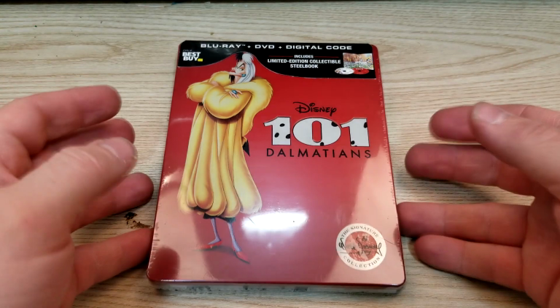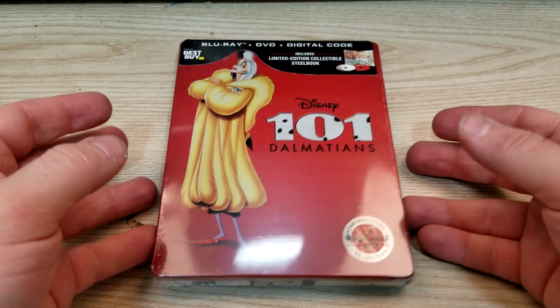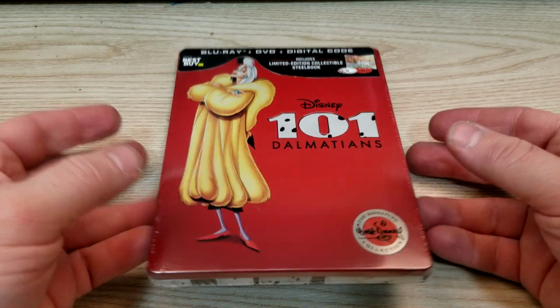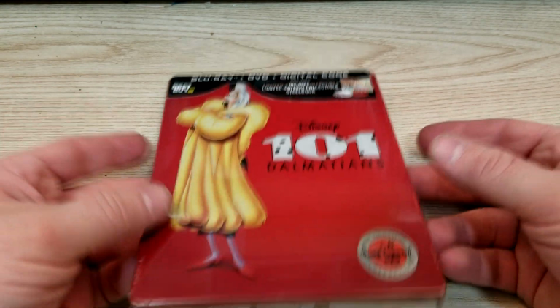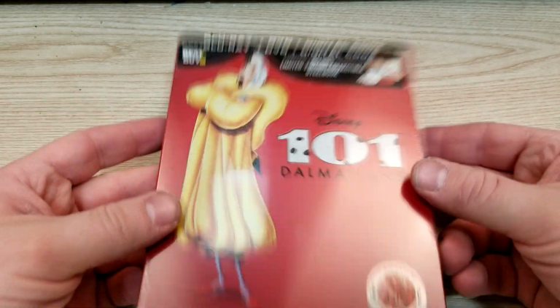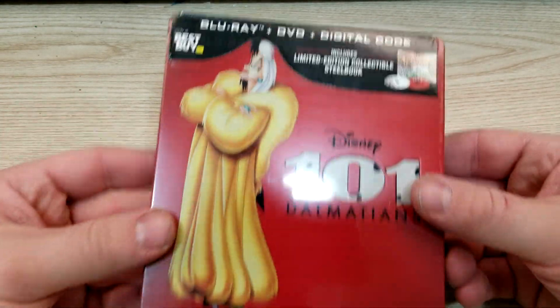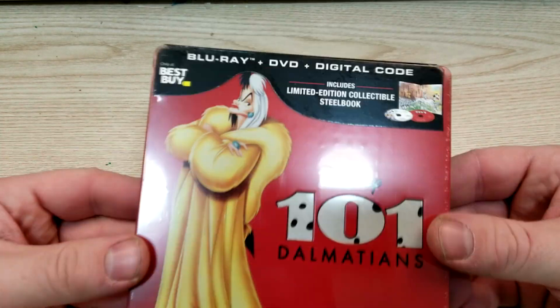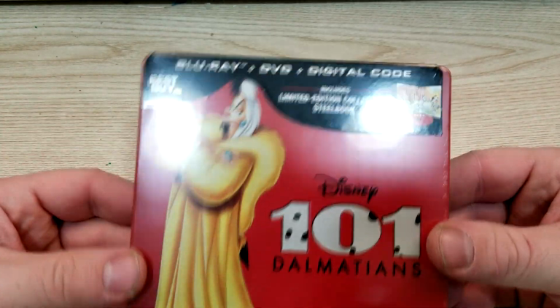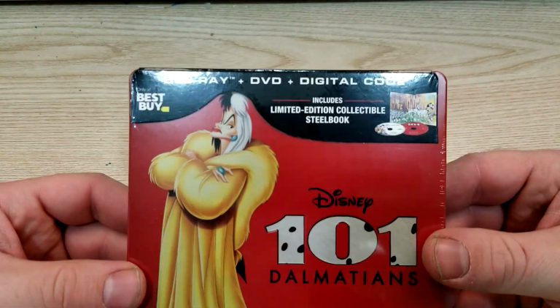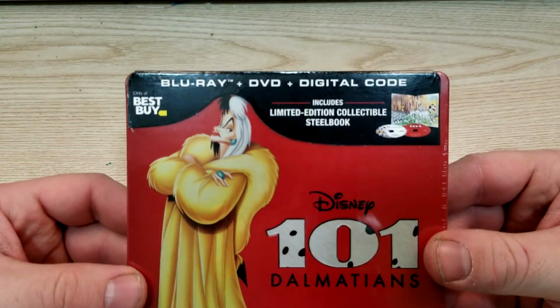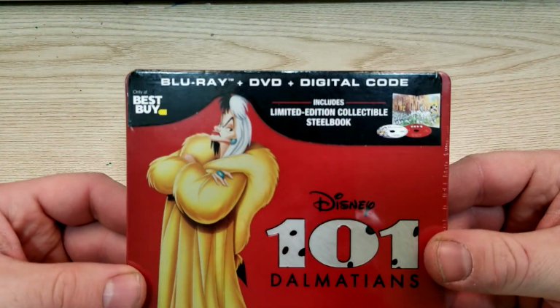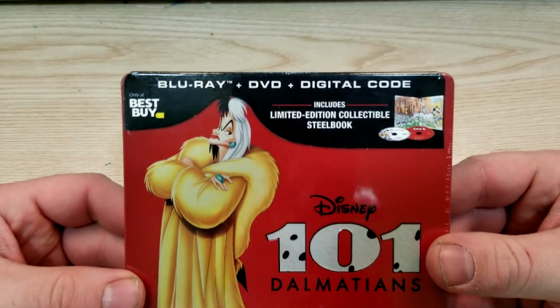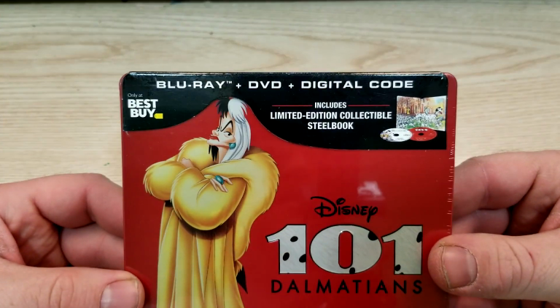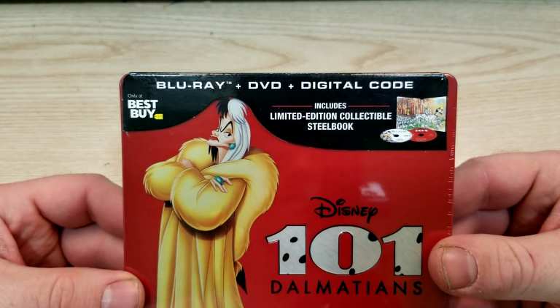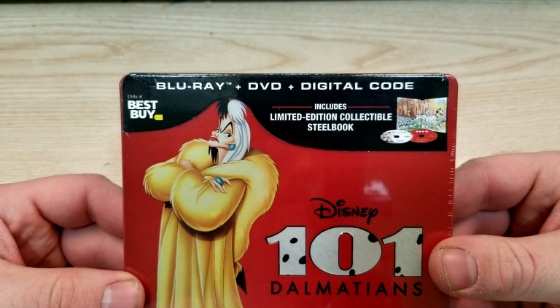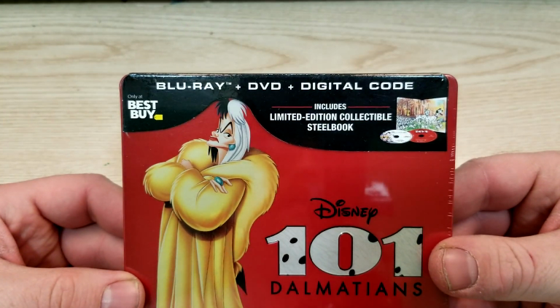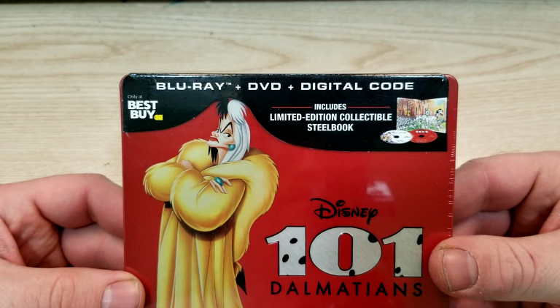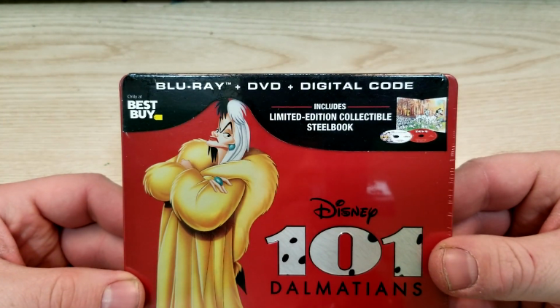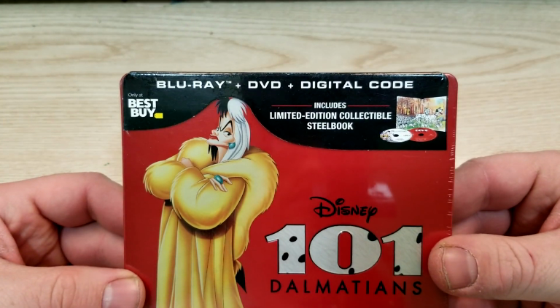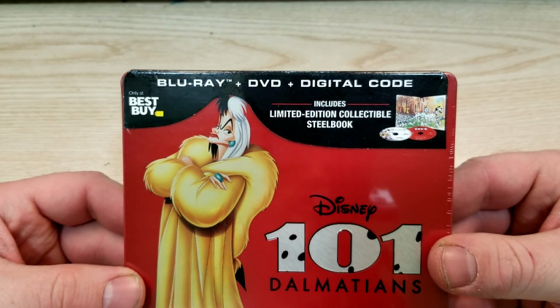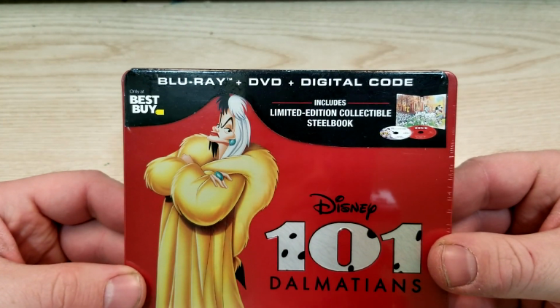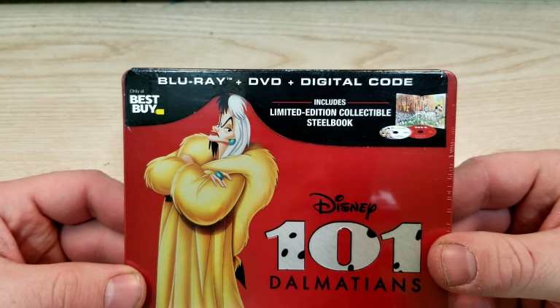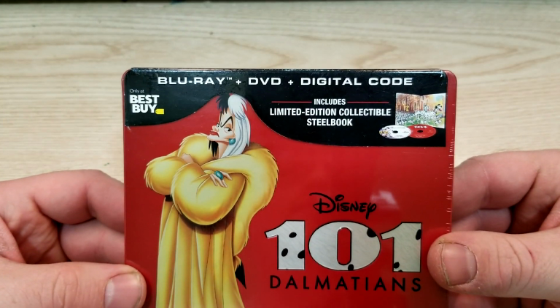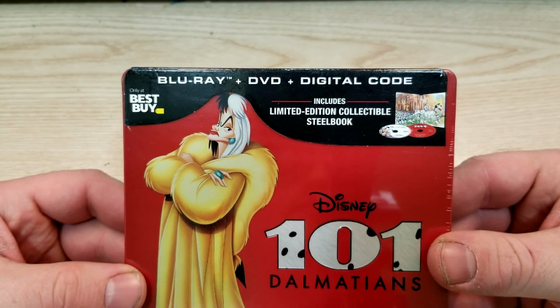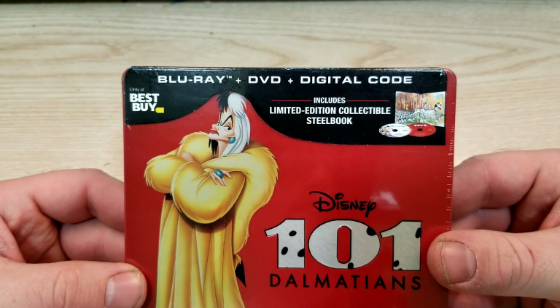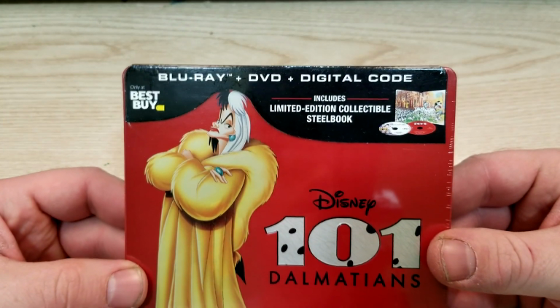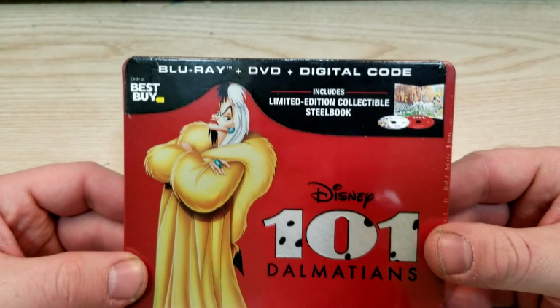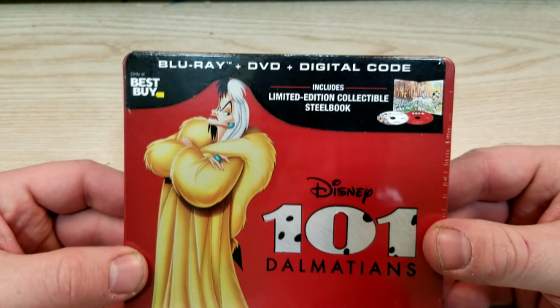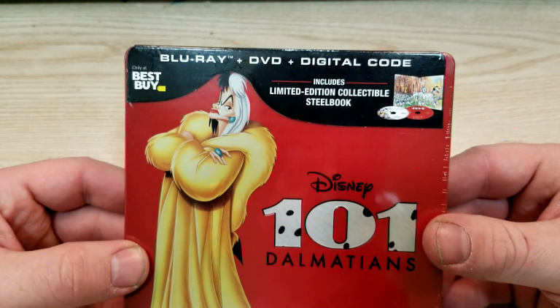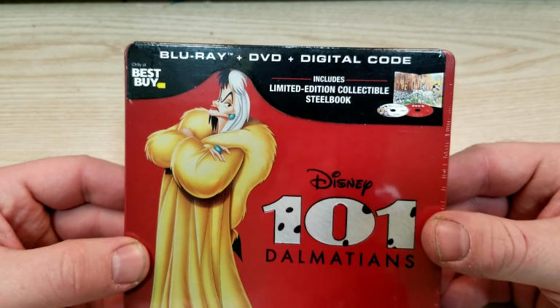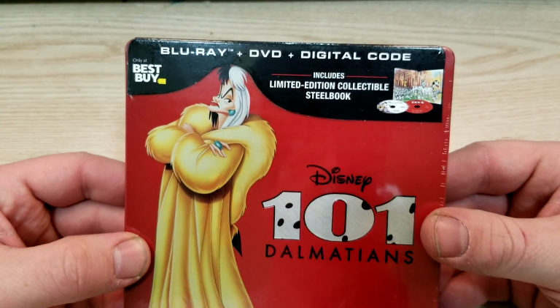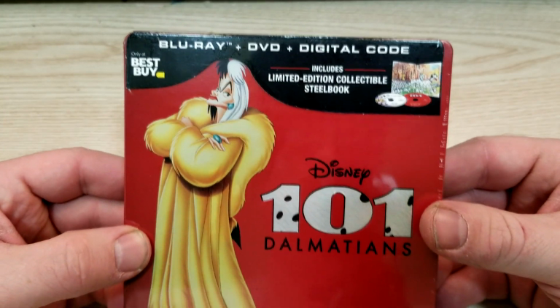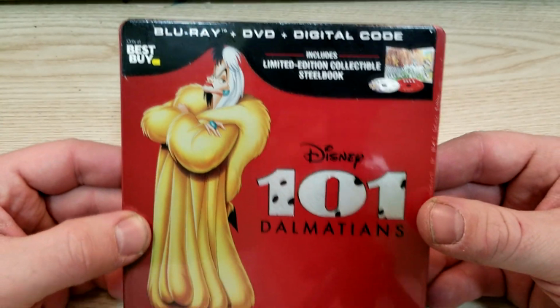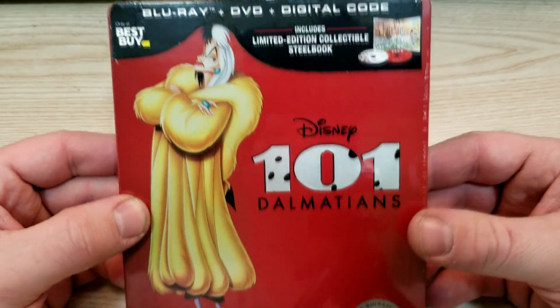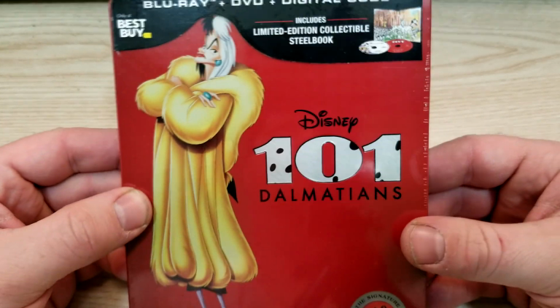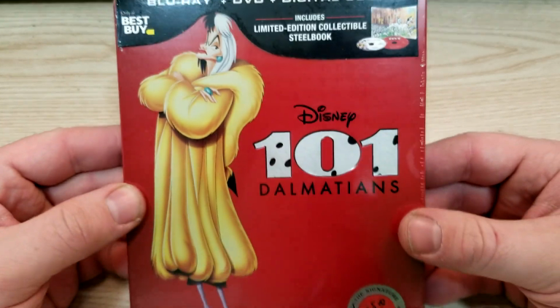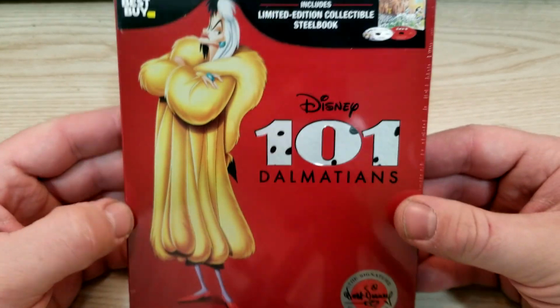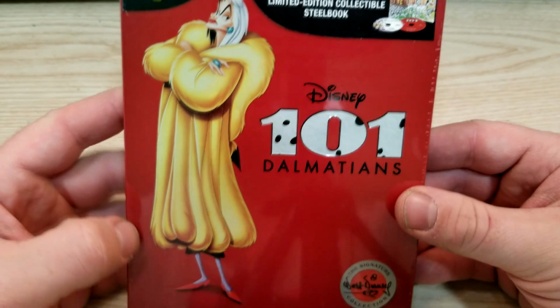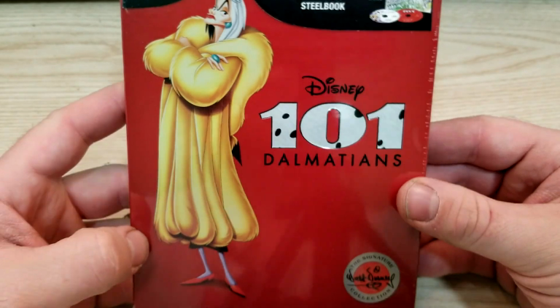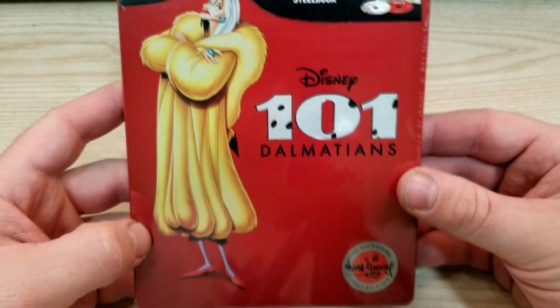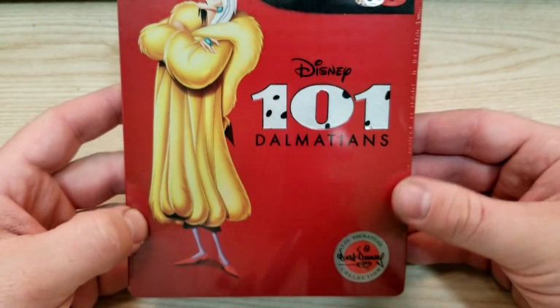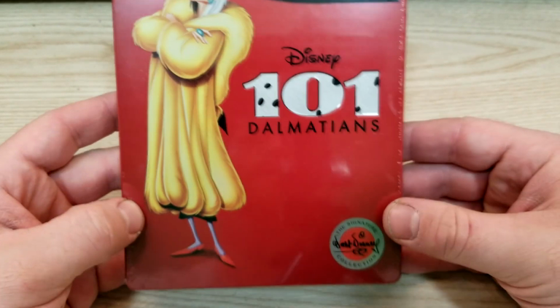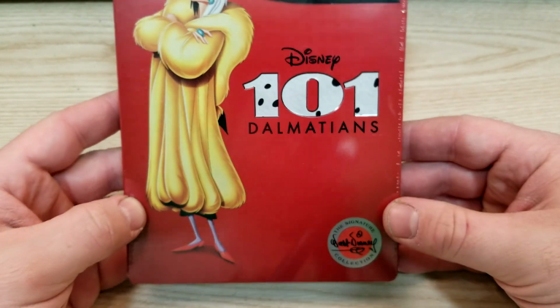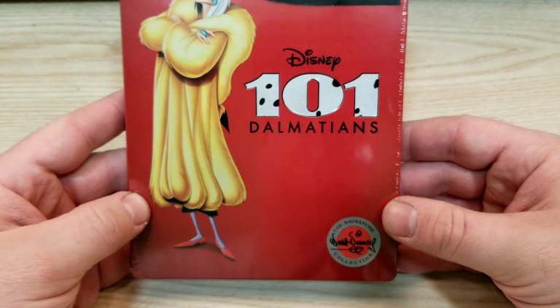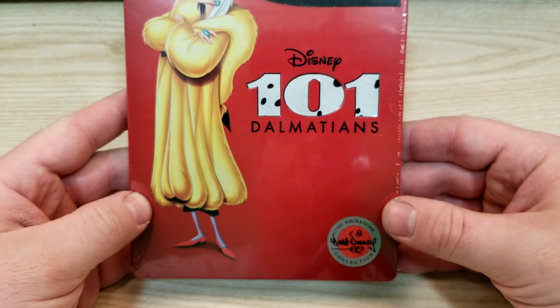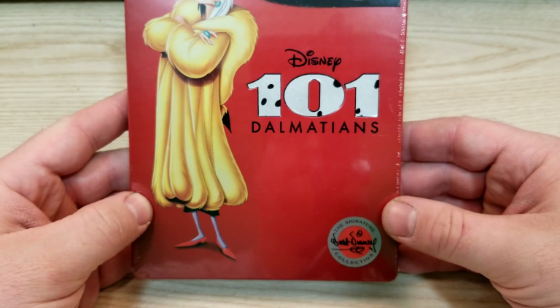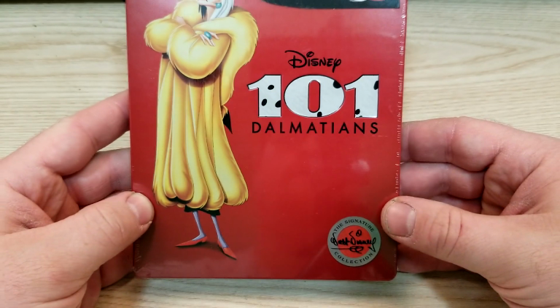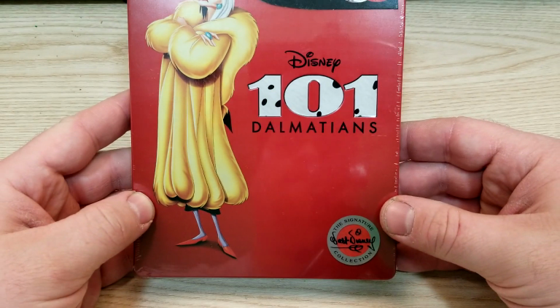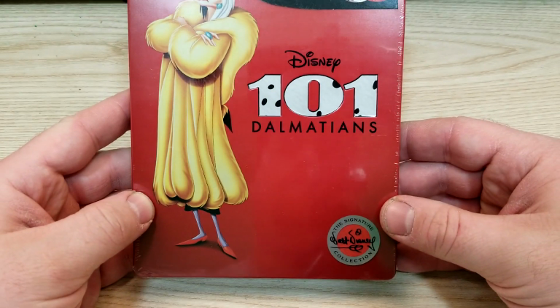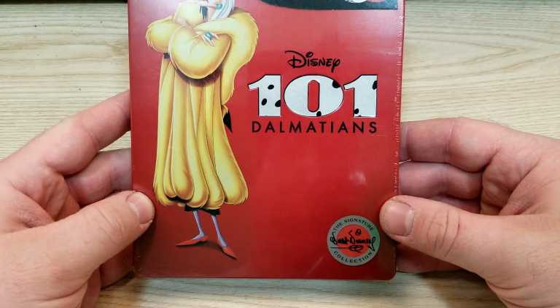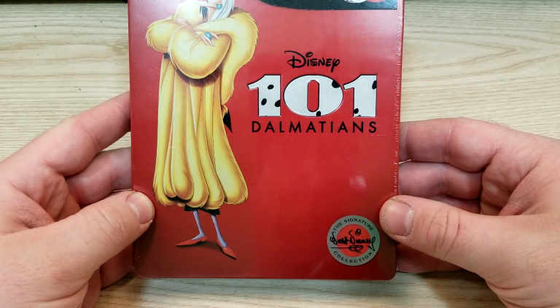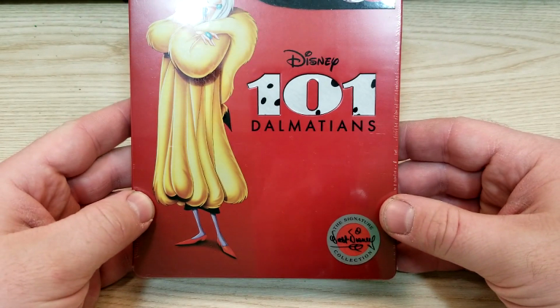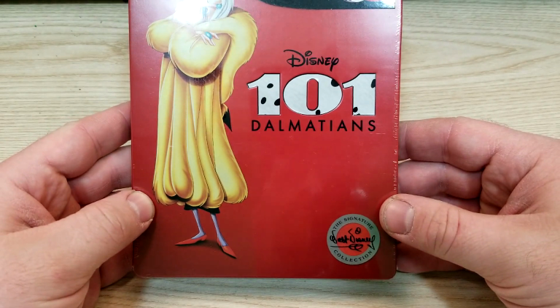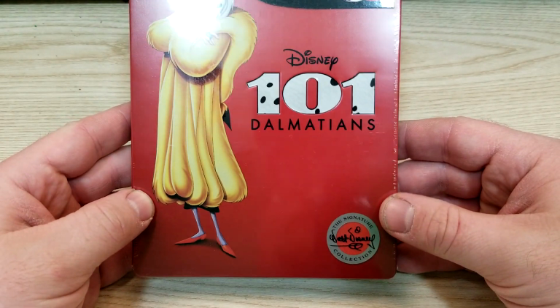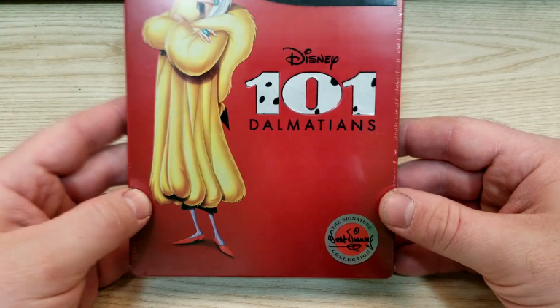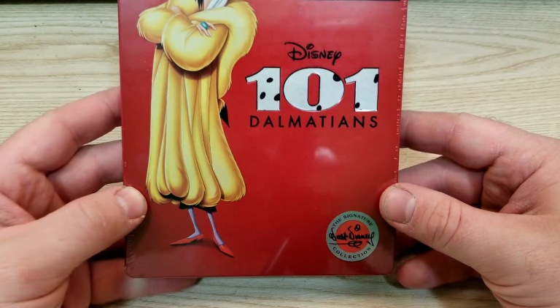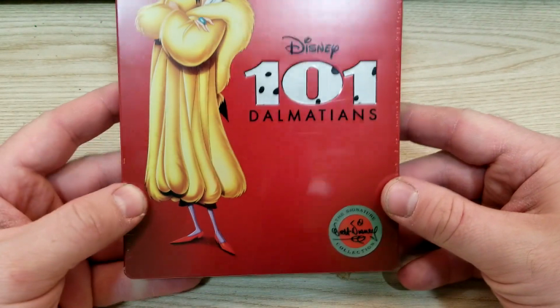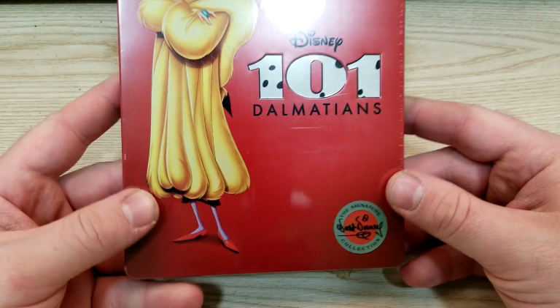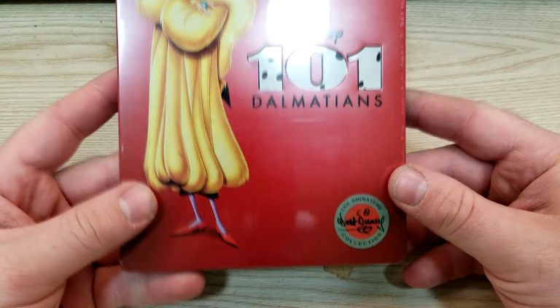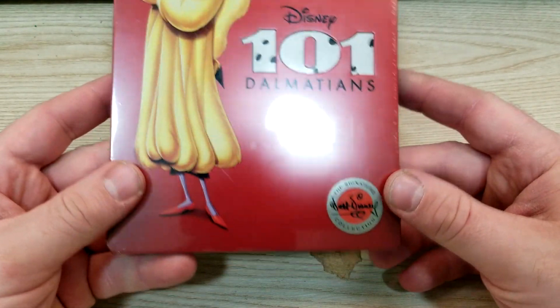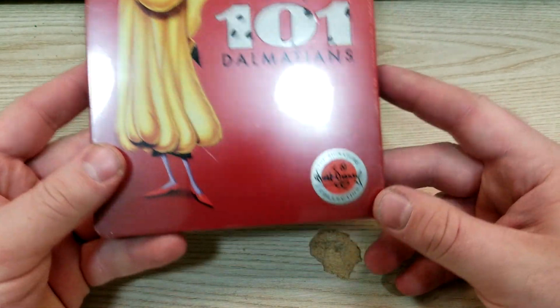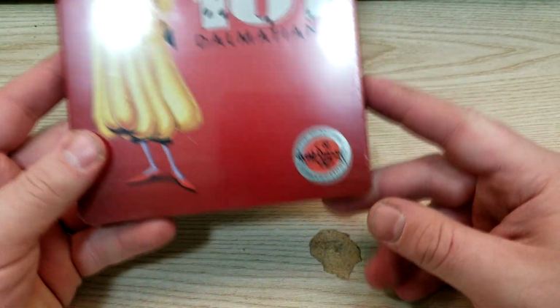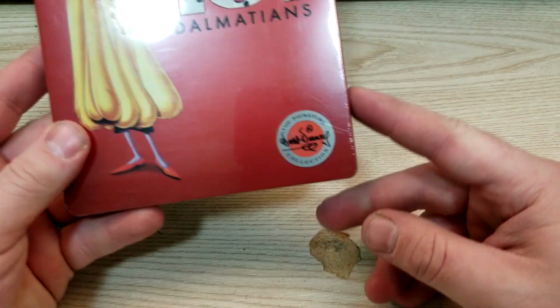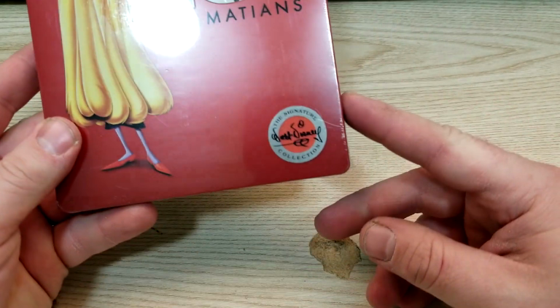So this one includes Blu-ray, DVD, and digital code. Includes limited edition collectible steelbook — Disney's 101 Dalmatians.